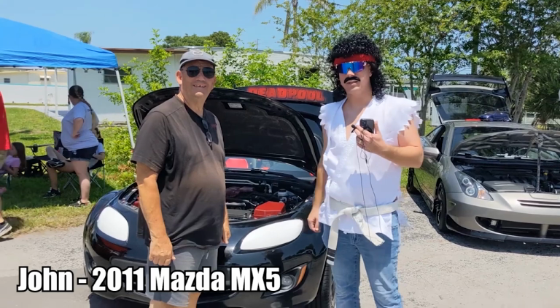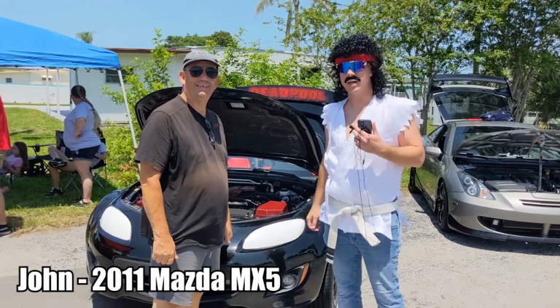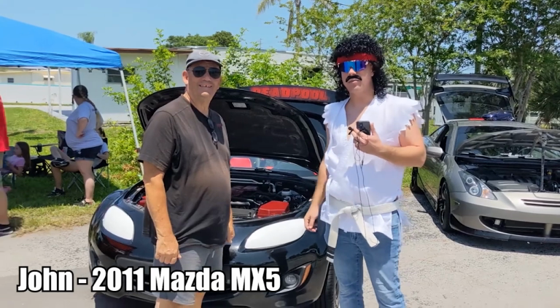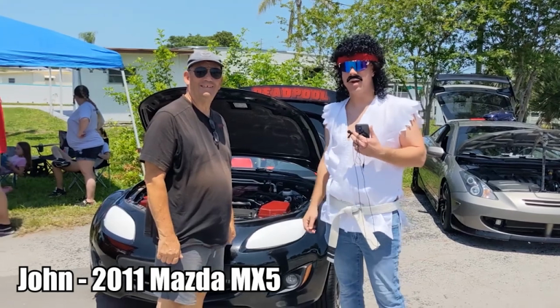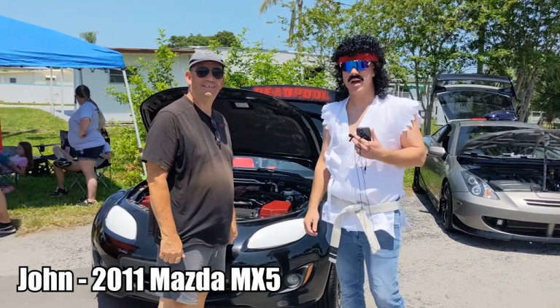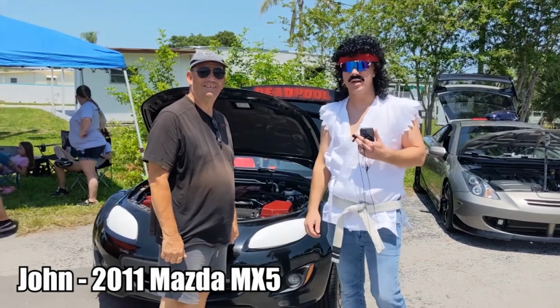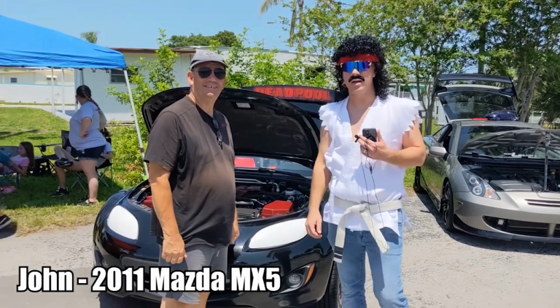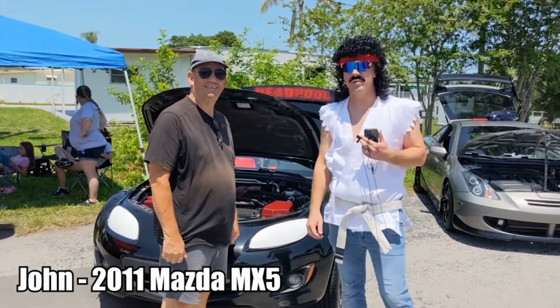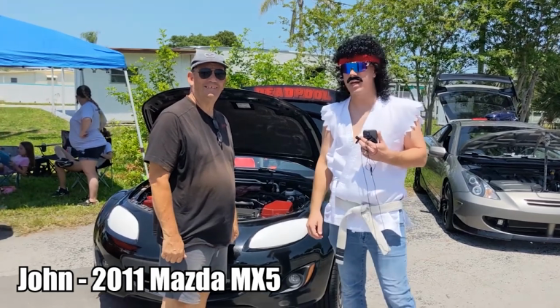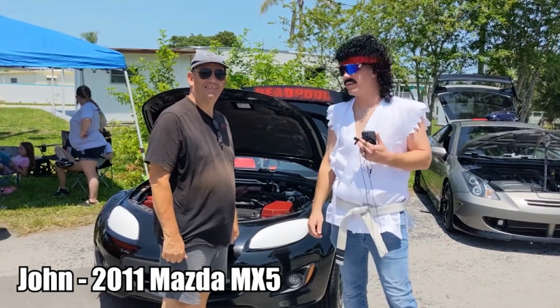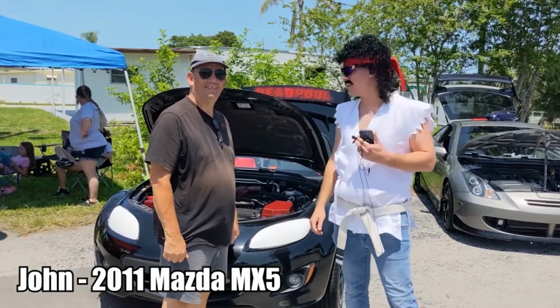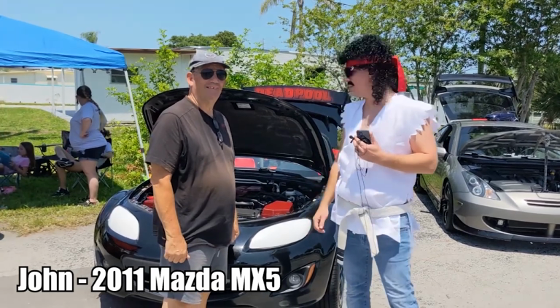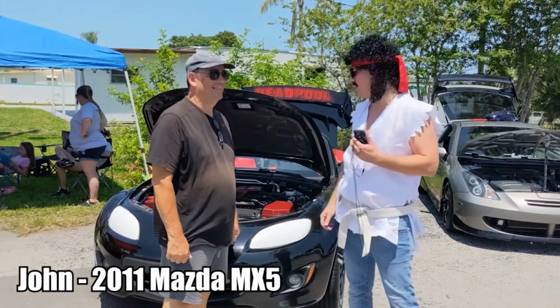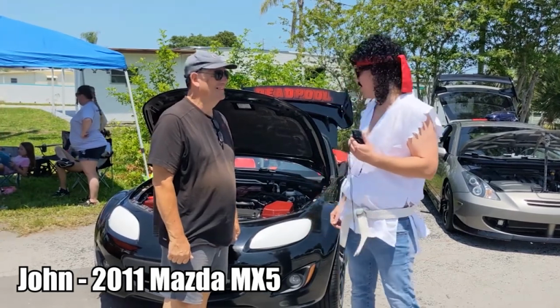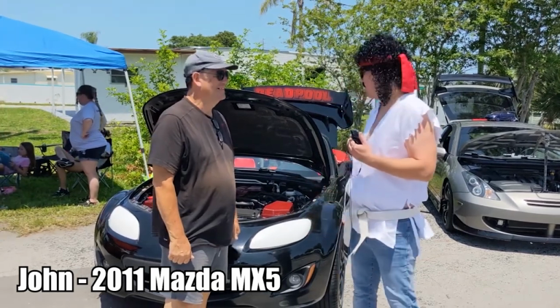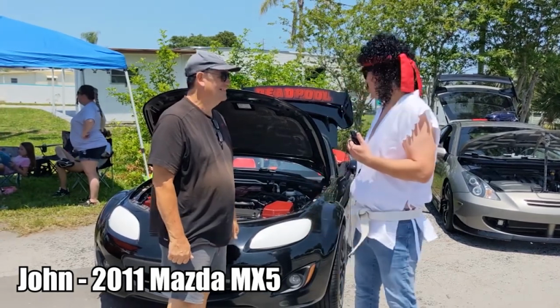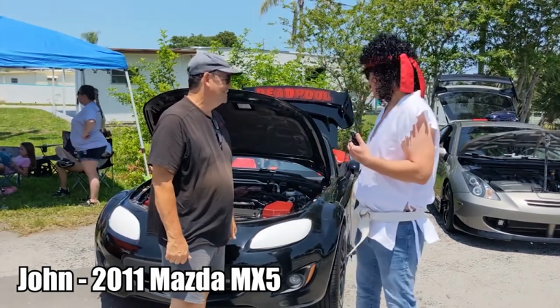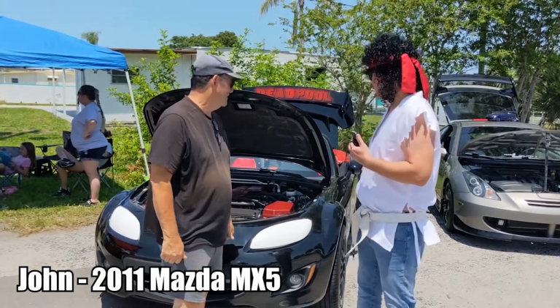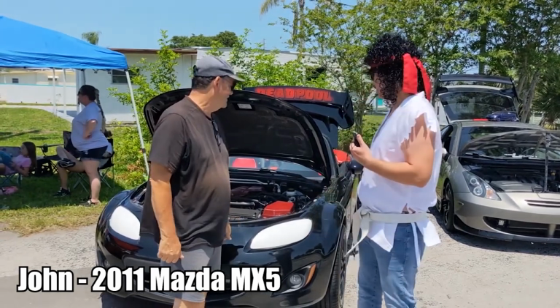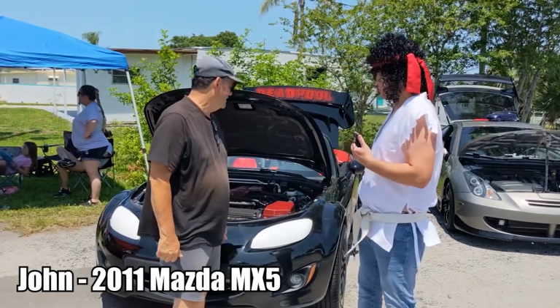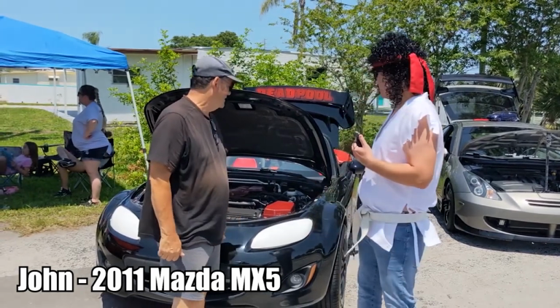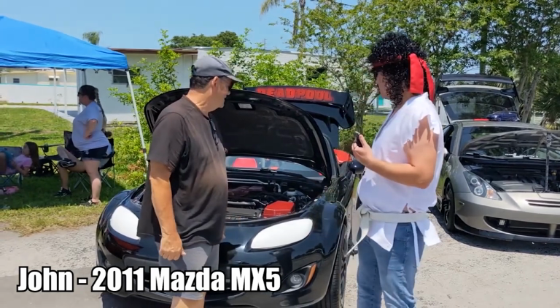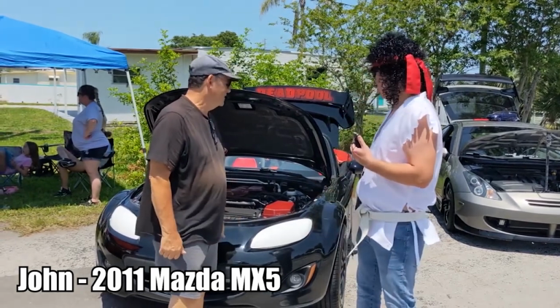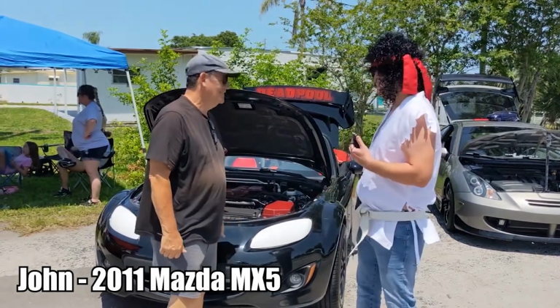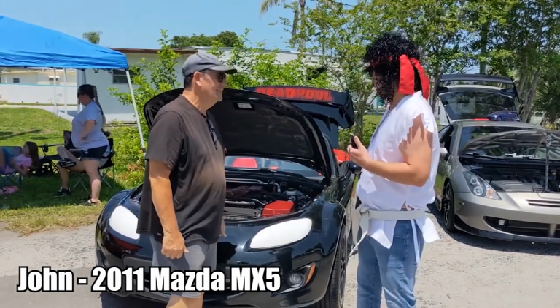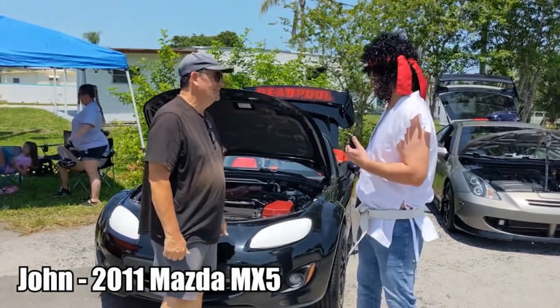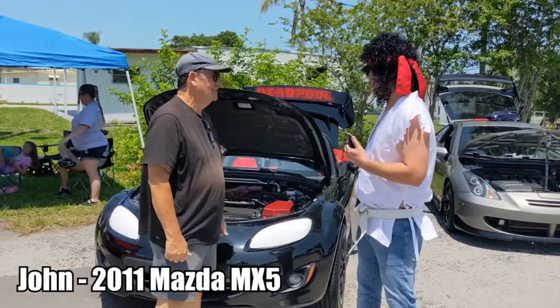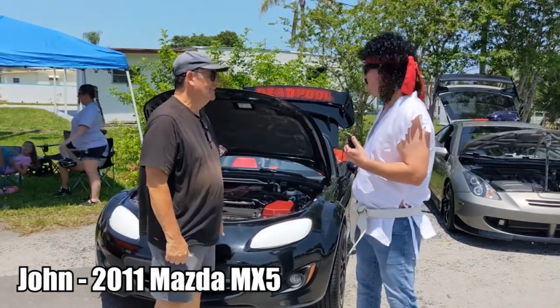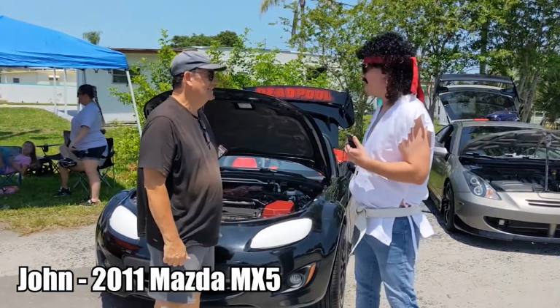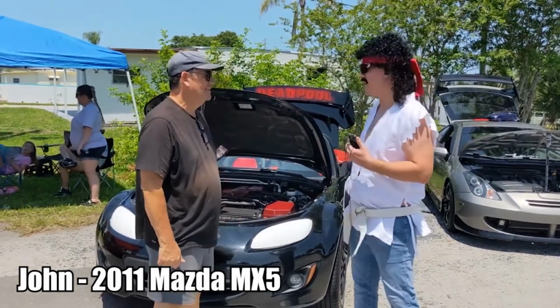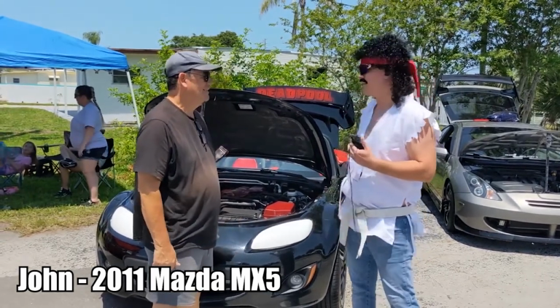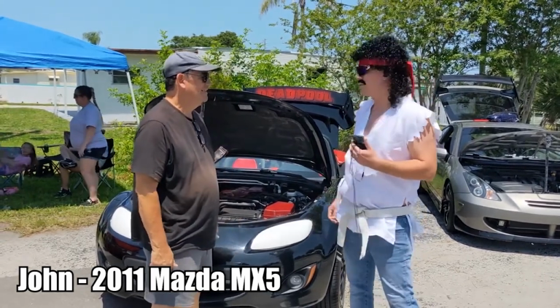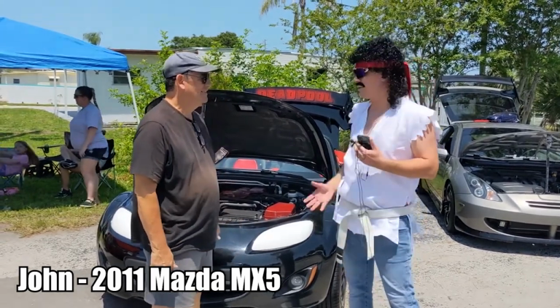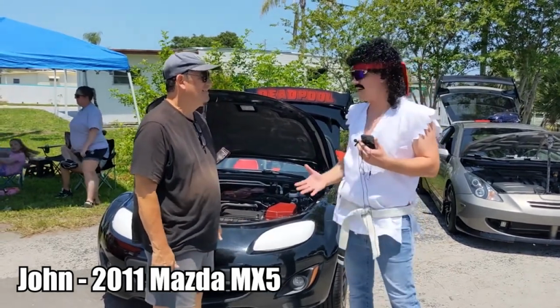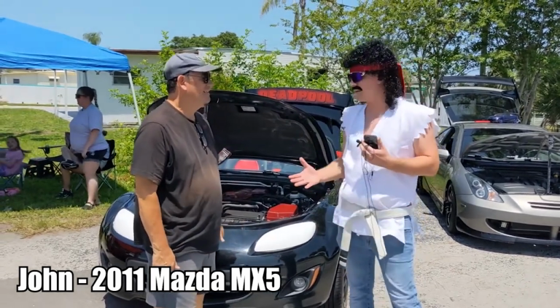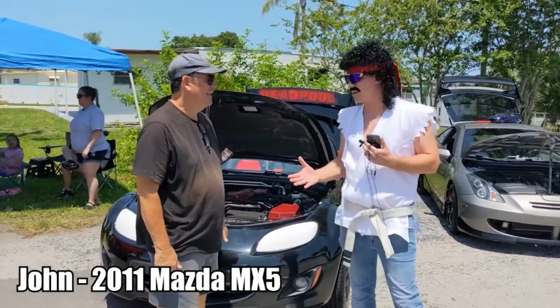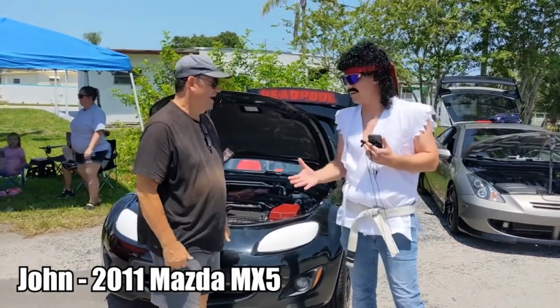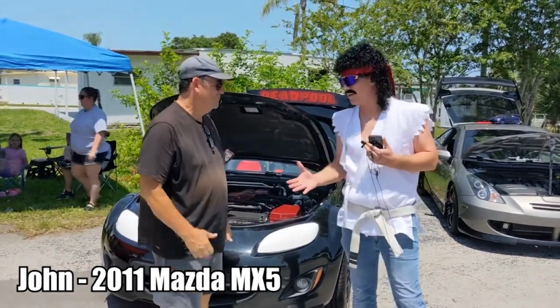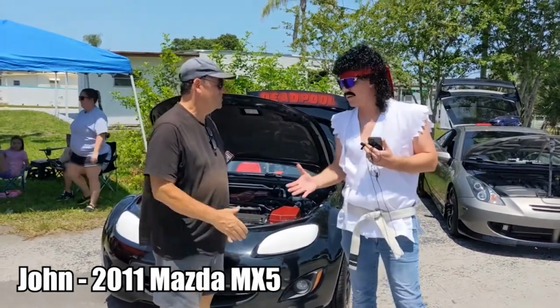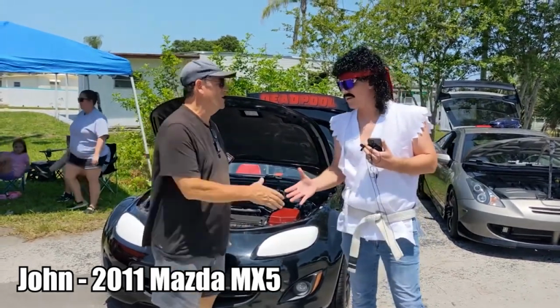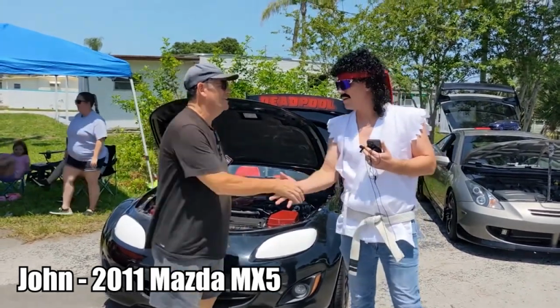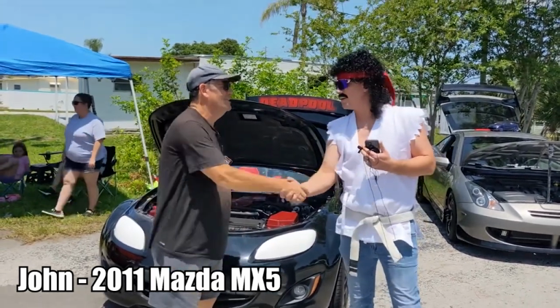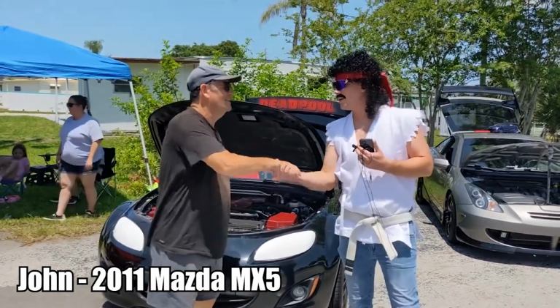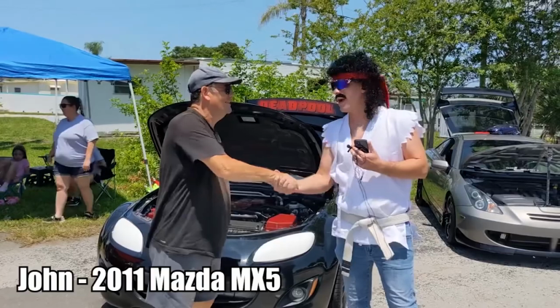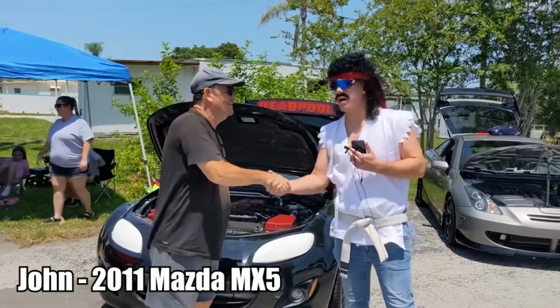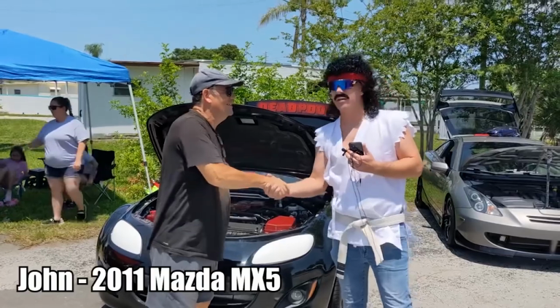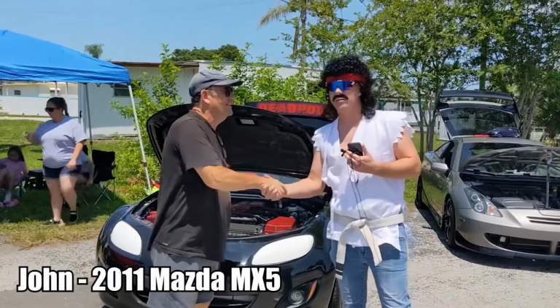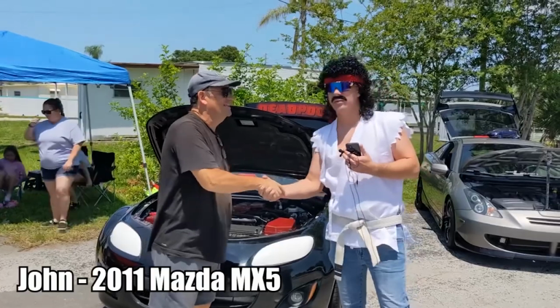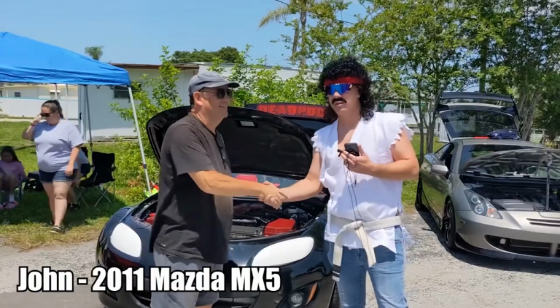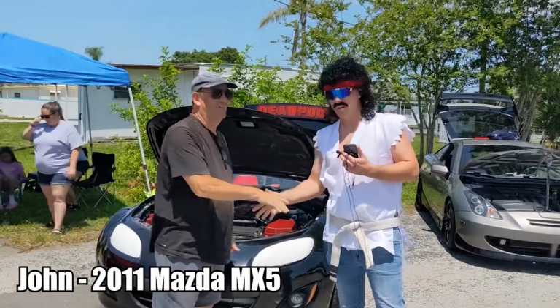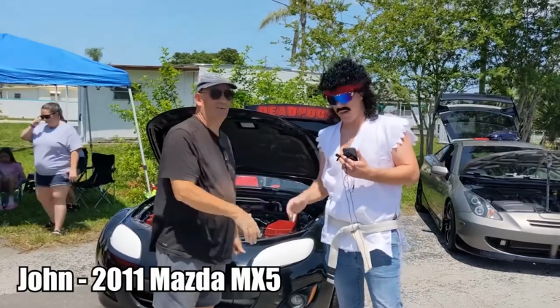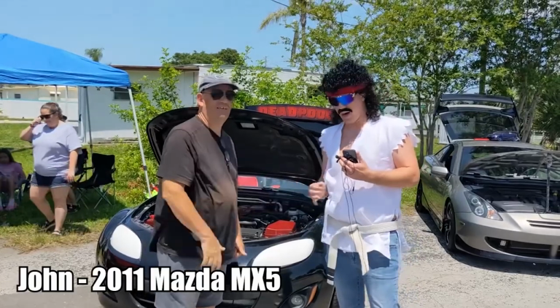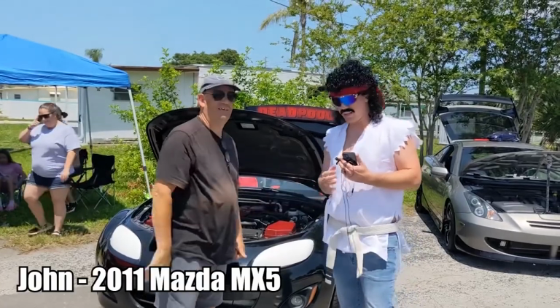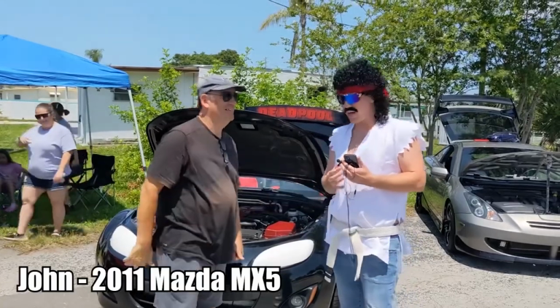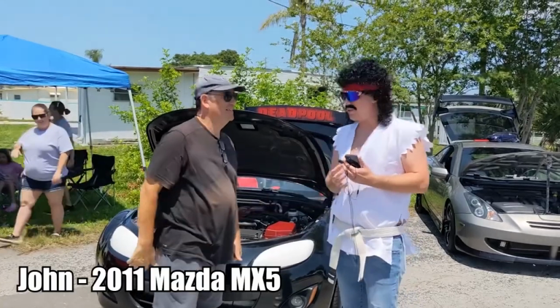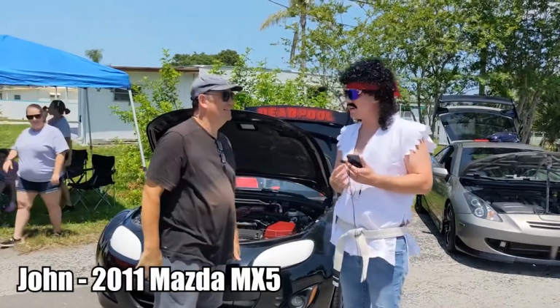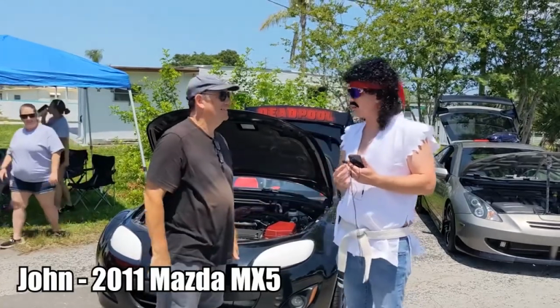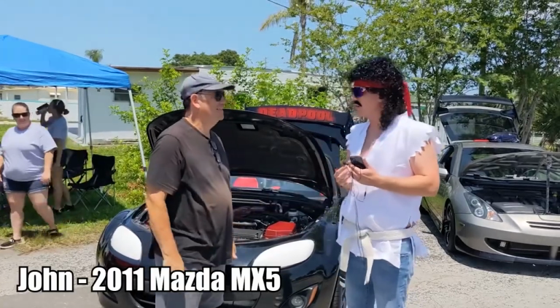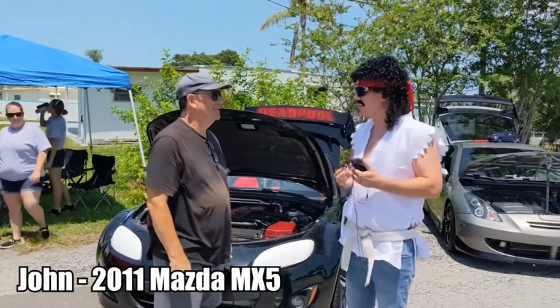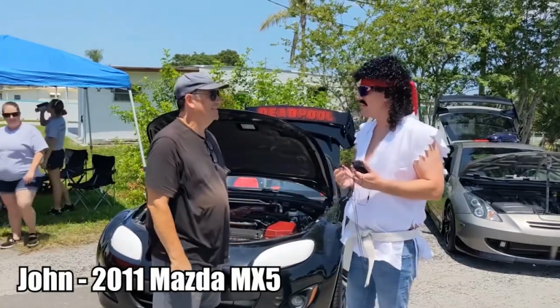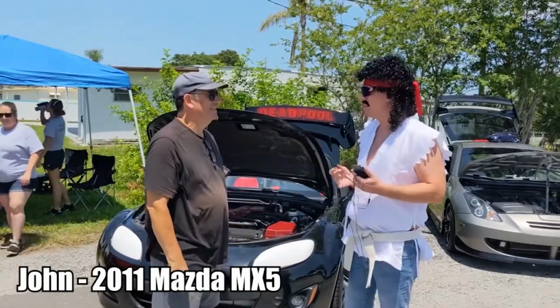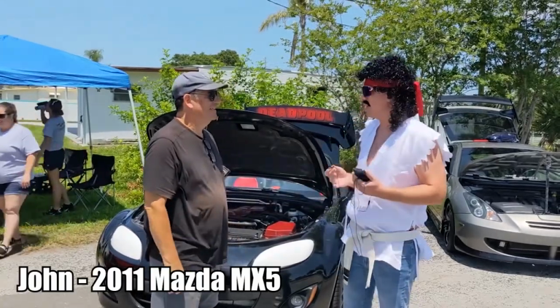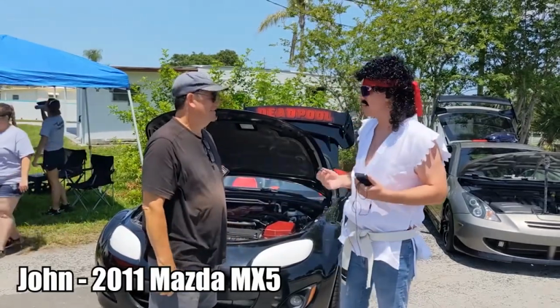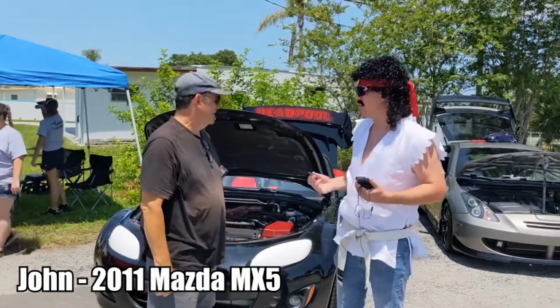Skeeter Wyatt here. We got this custom Deadpool vehicle behind us. What's your name, sir? I'm John. All right, John, why don't you tell us a little bit about this car?